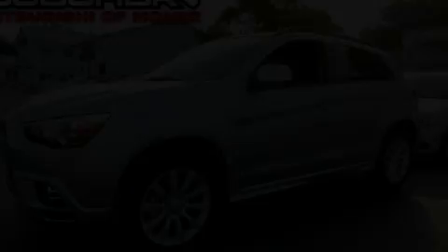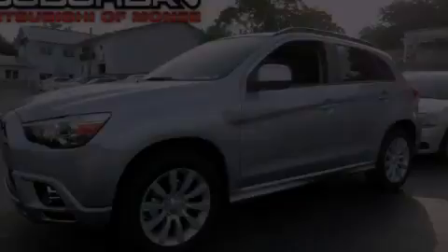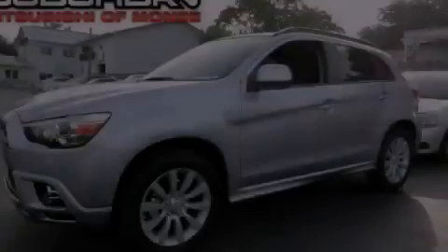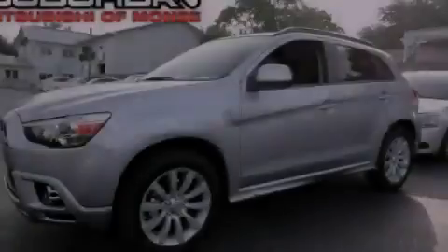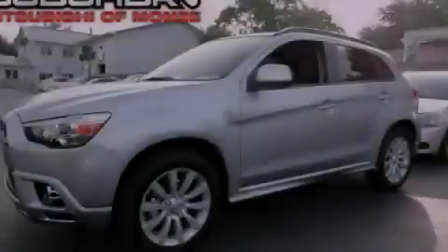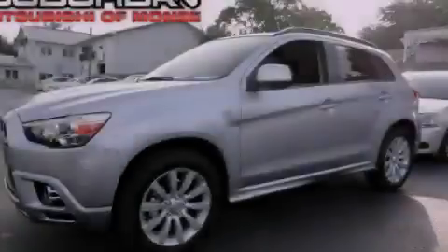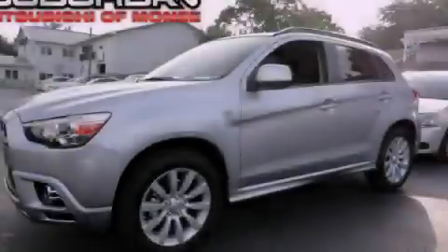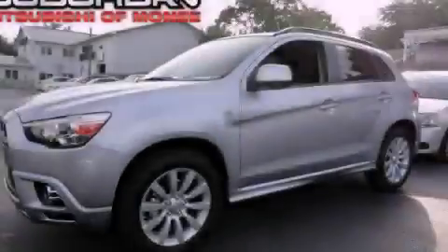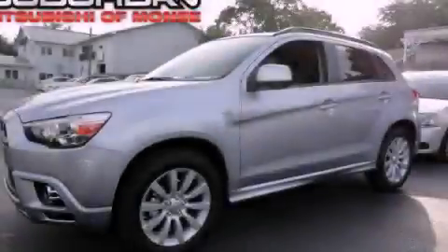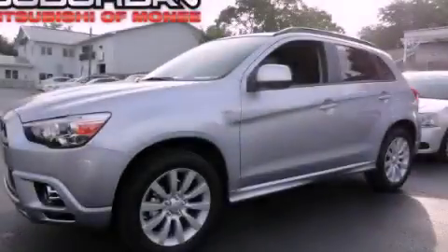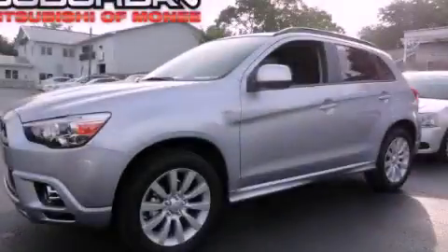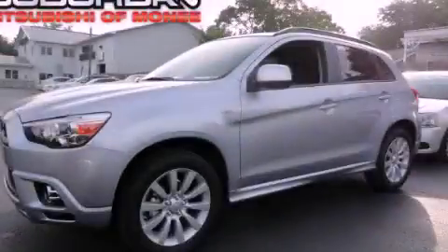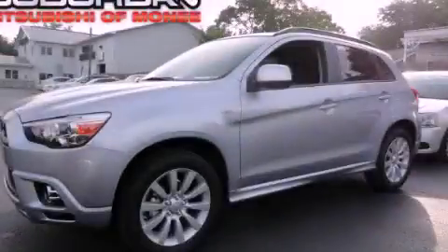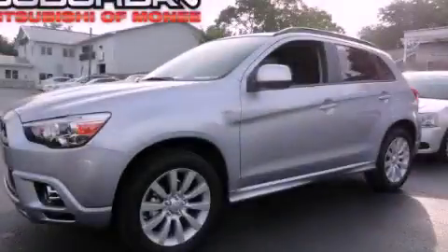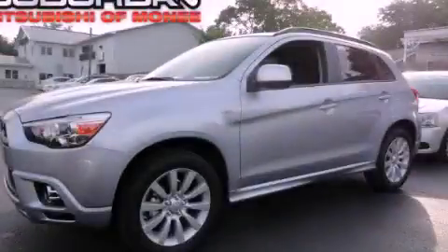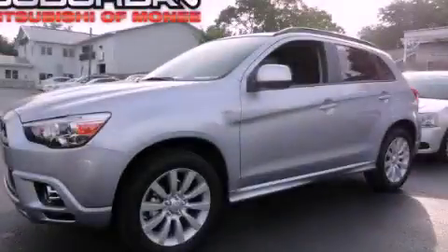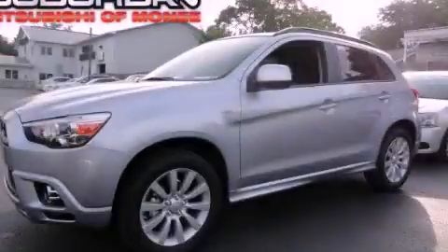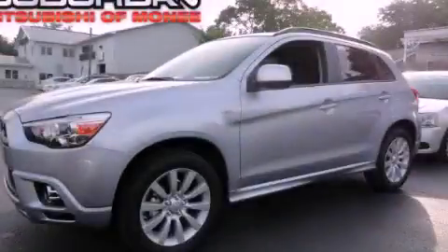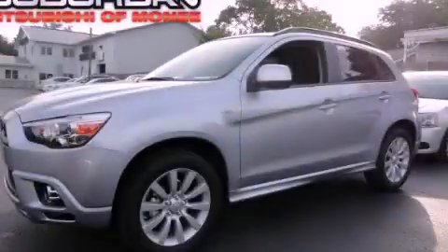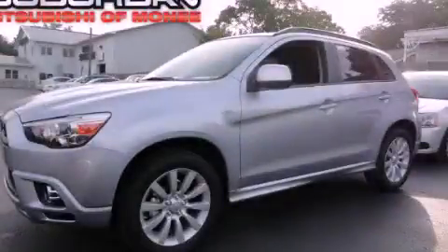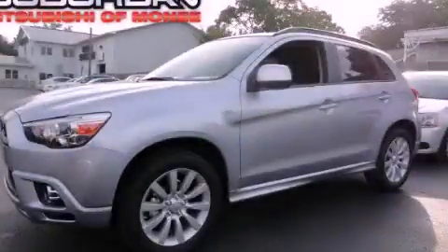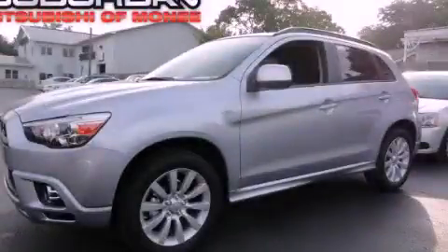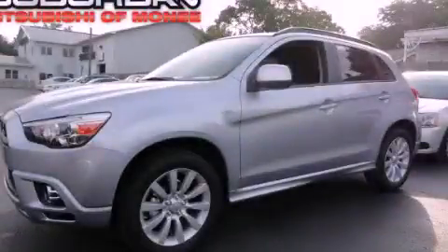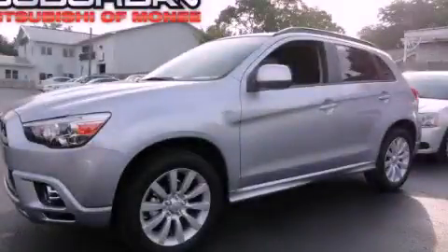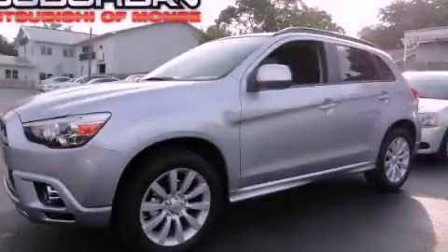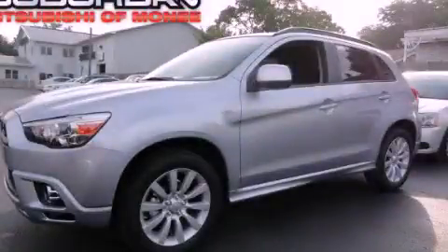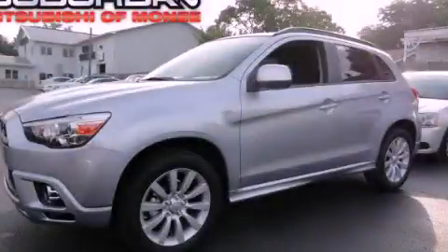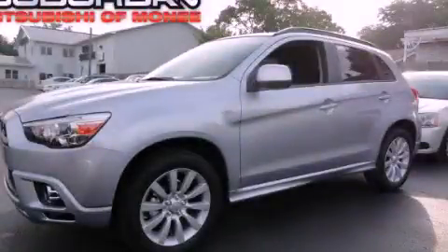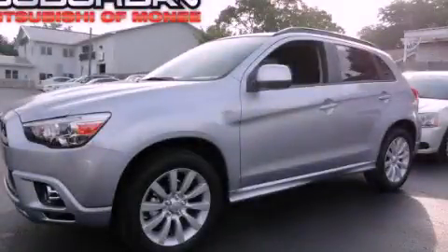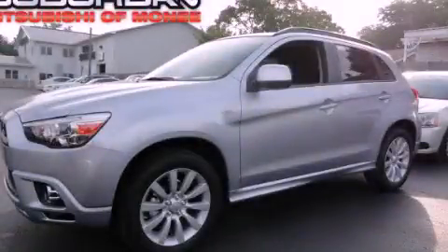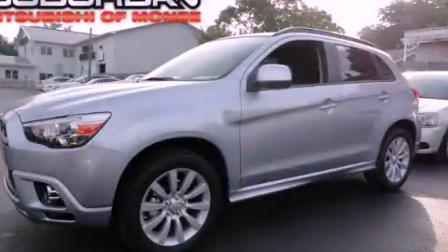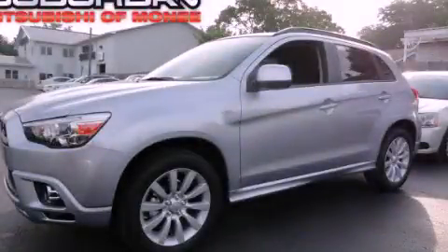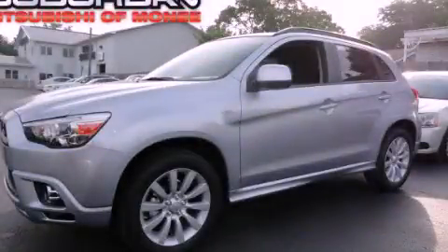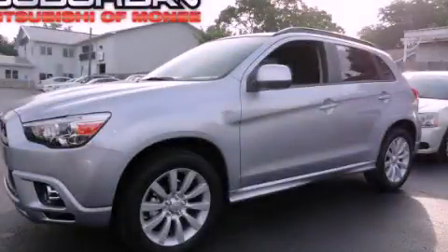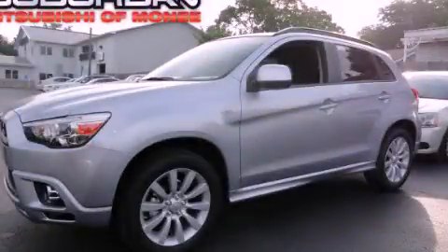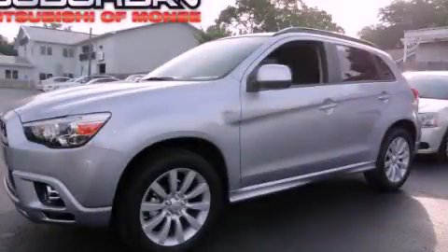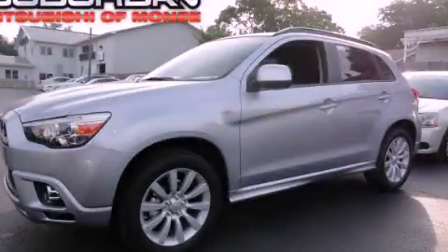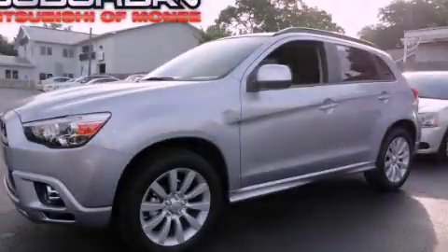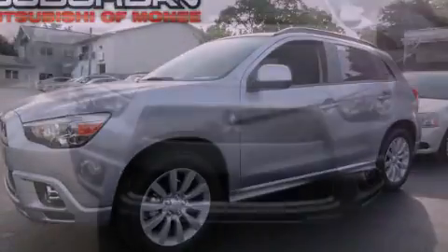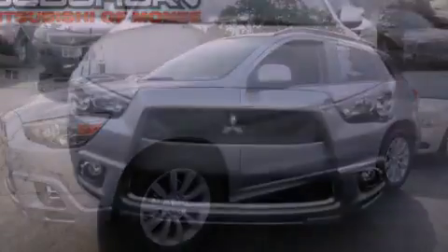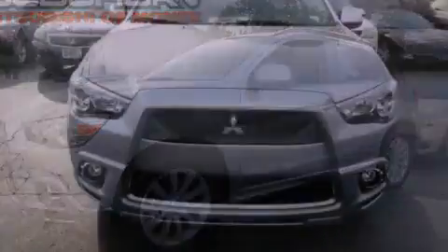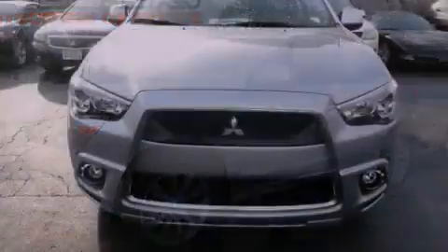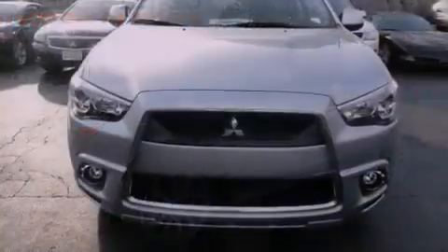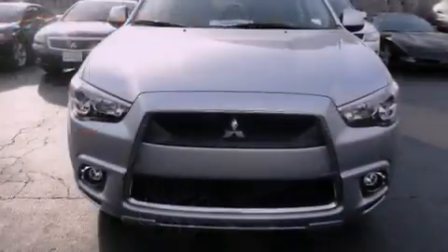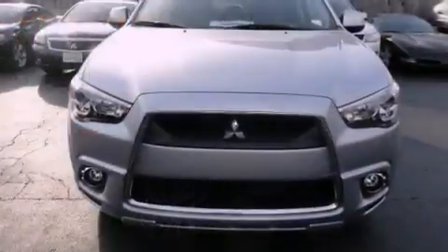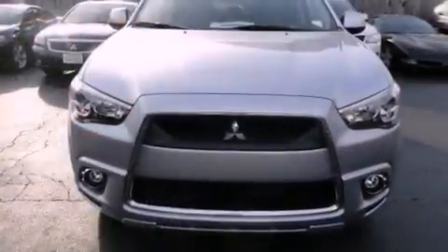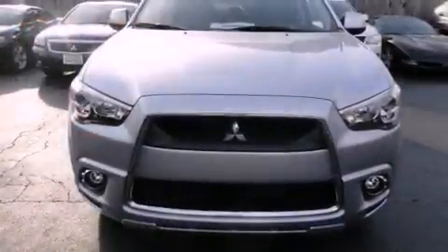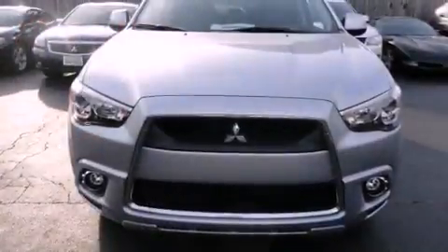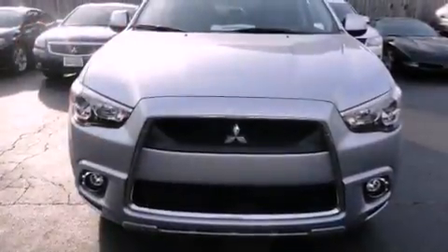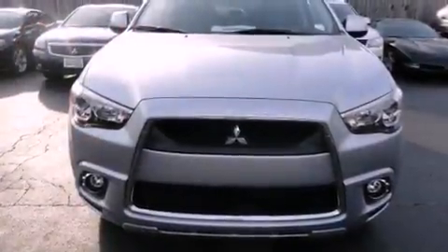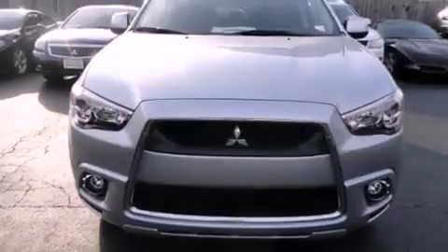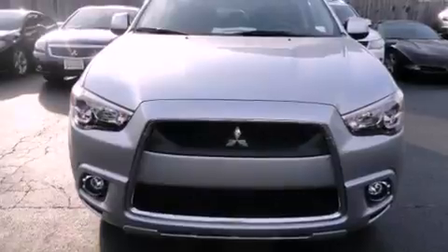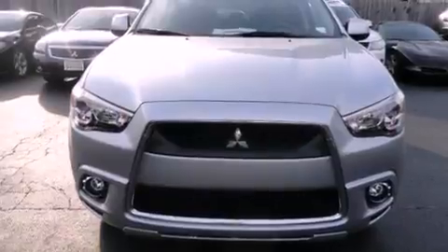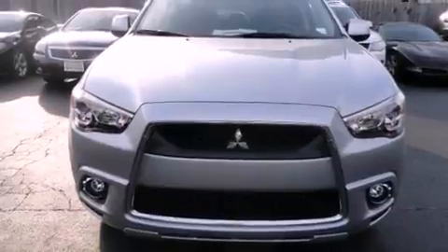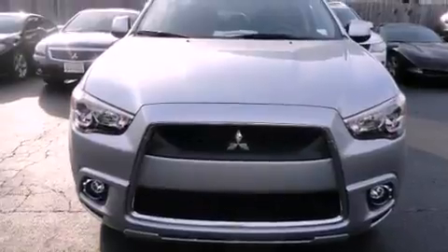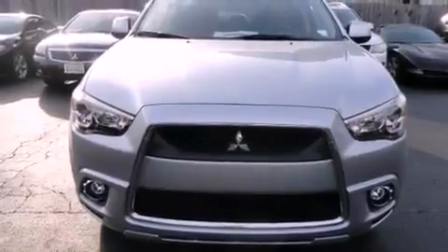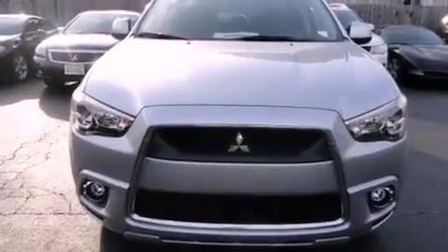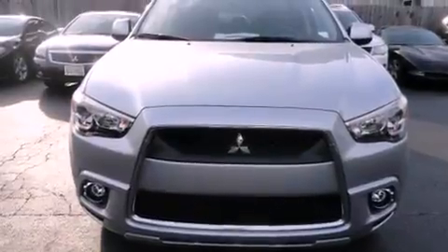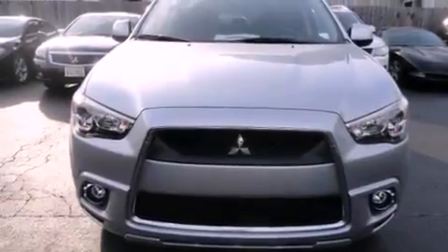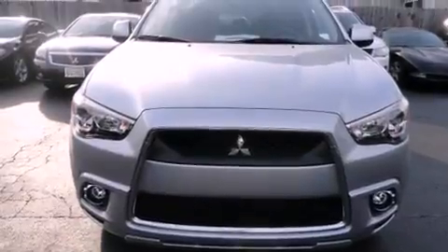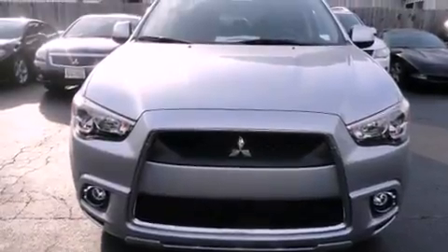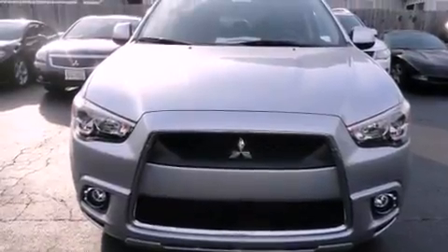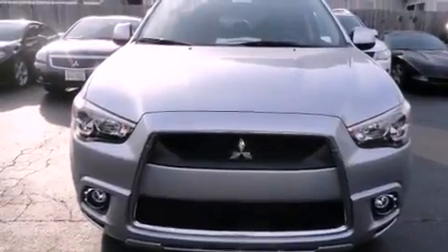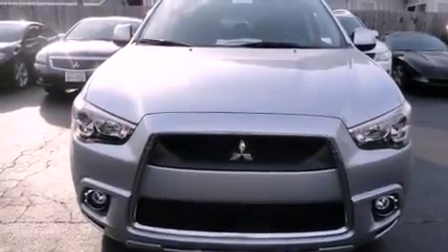This is a brand new 2011 Mitsubishi Outlander. Safety, space and comfort.